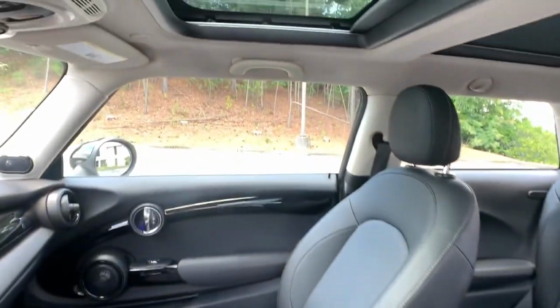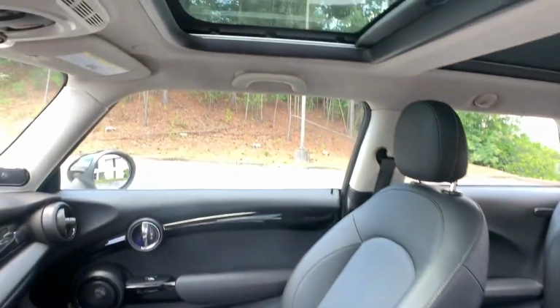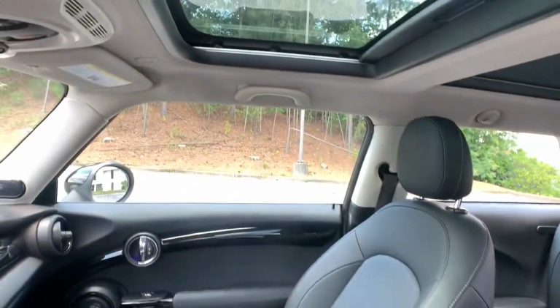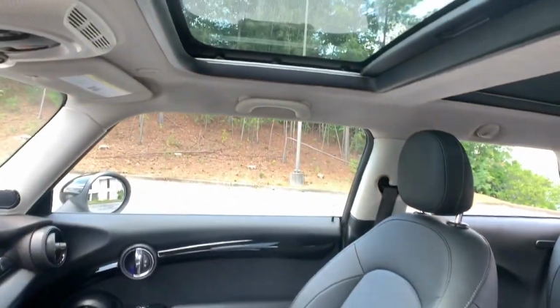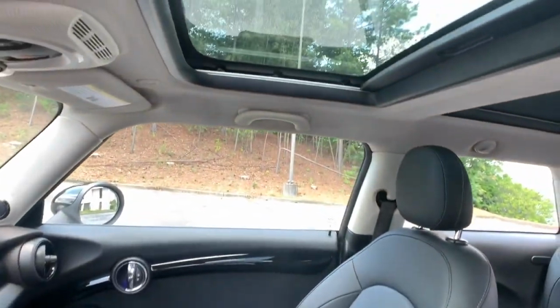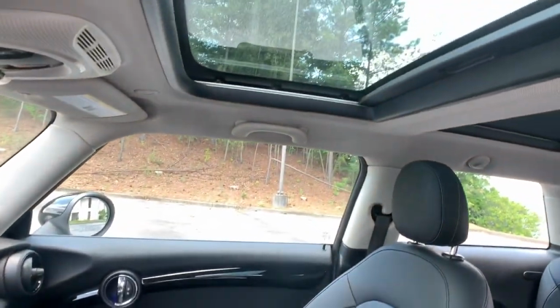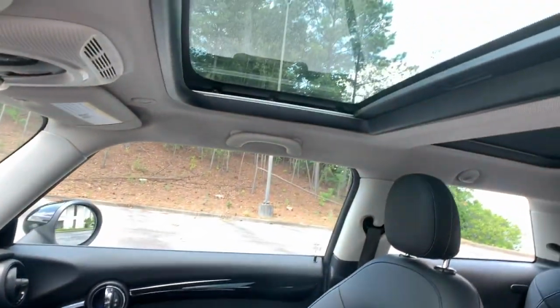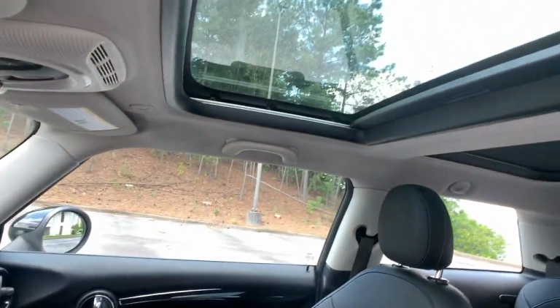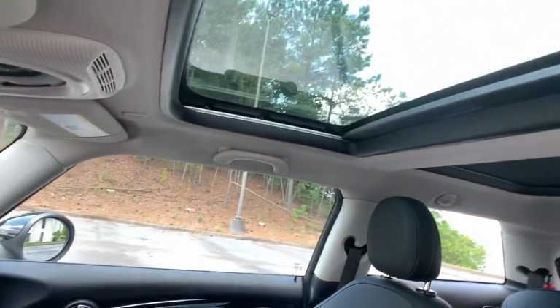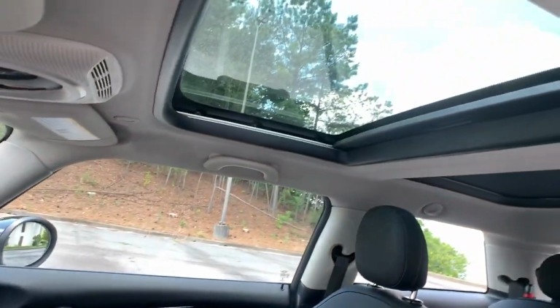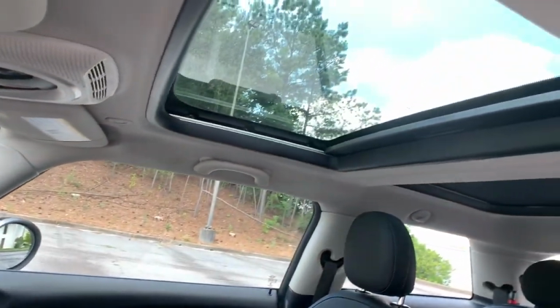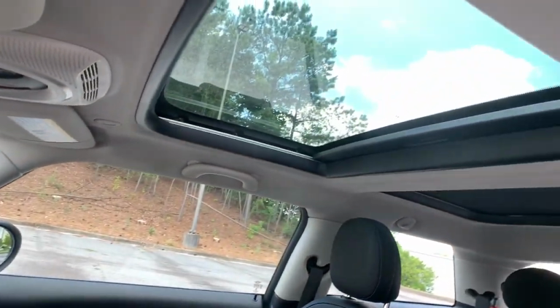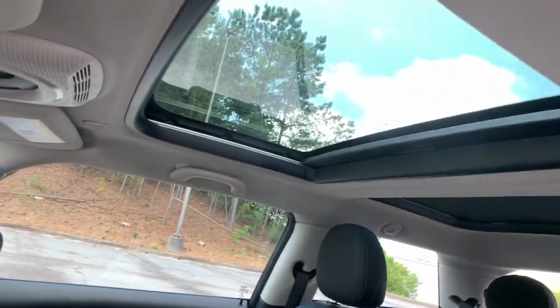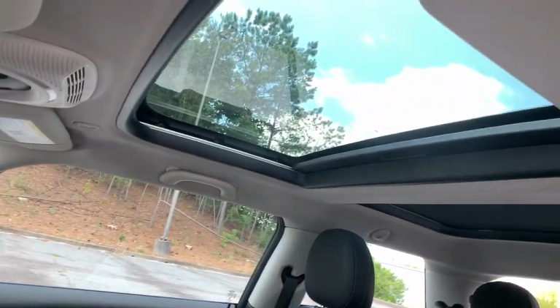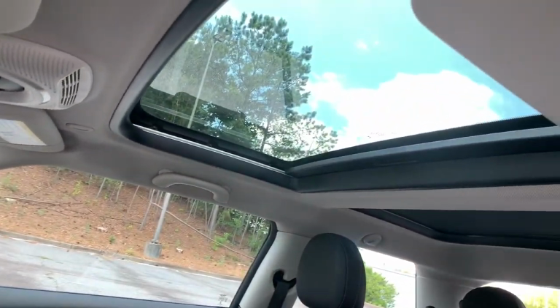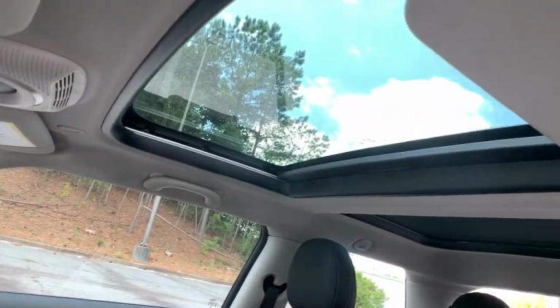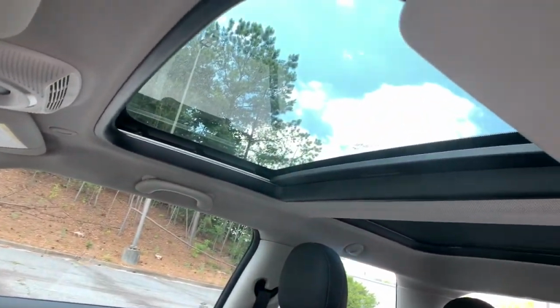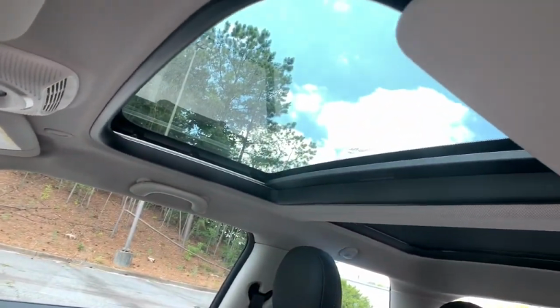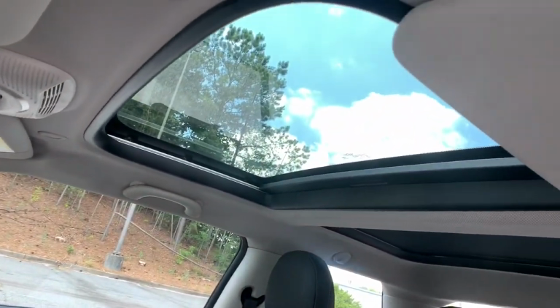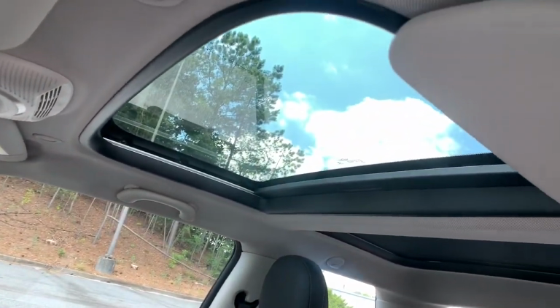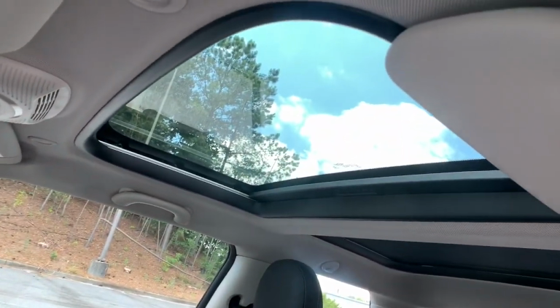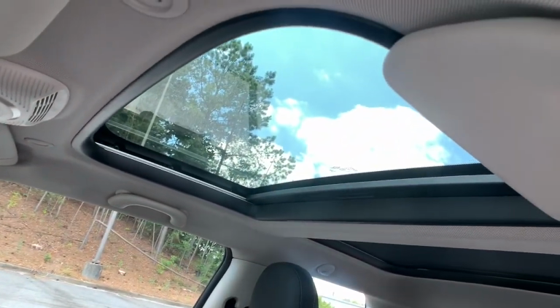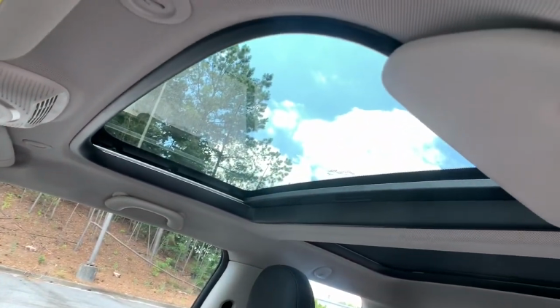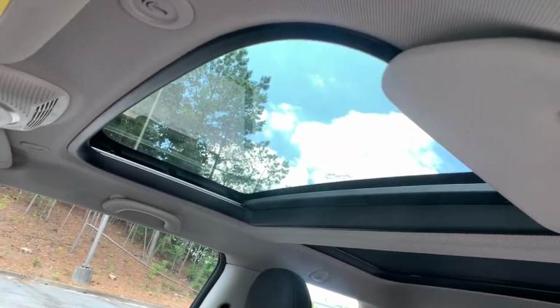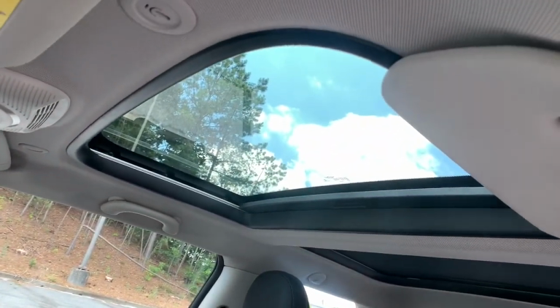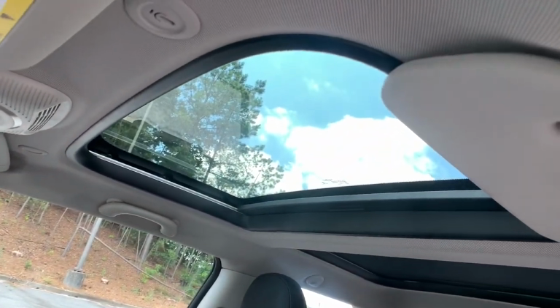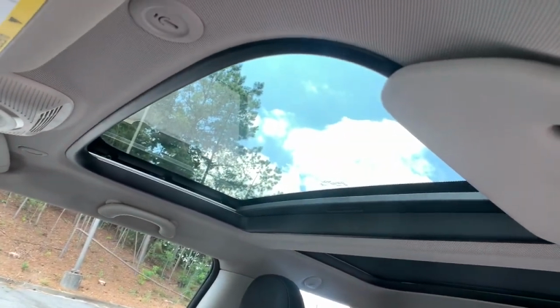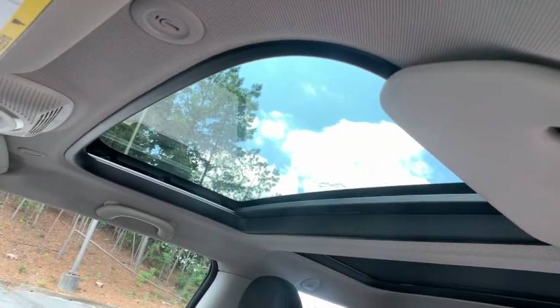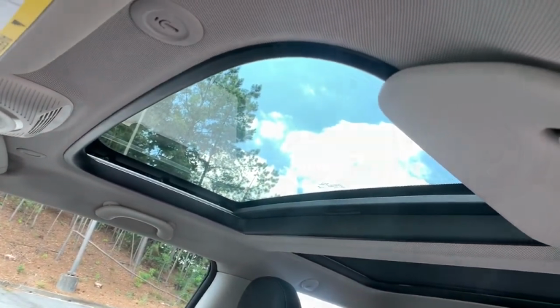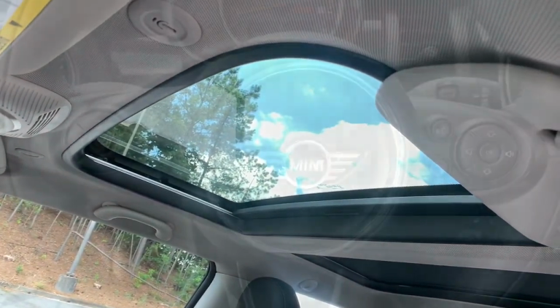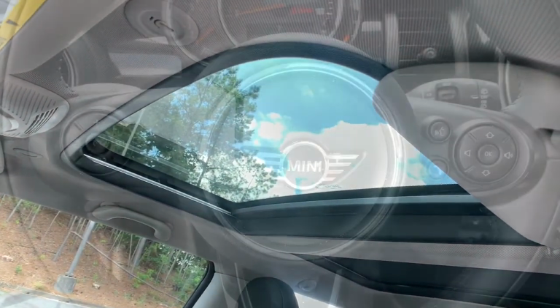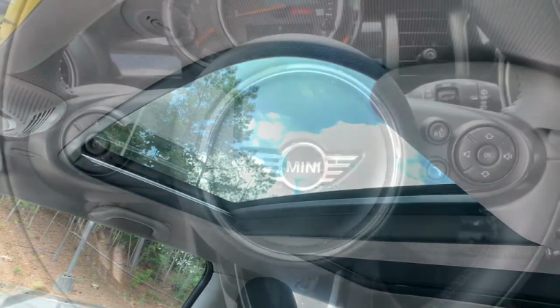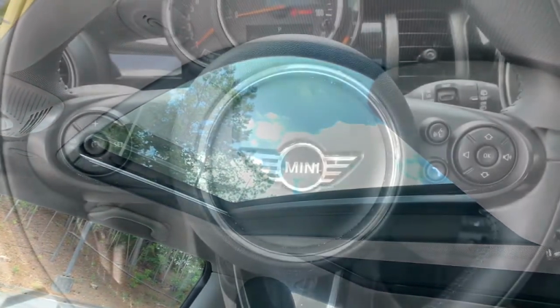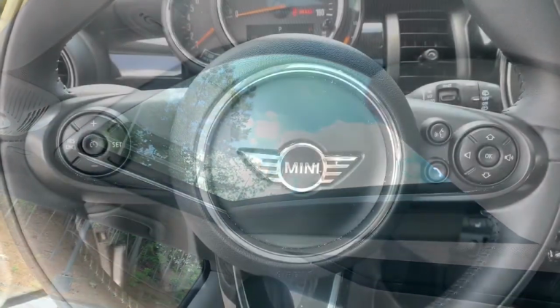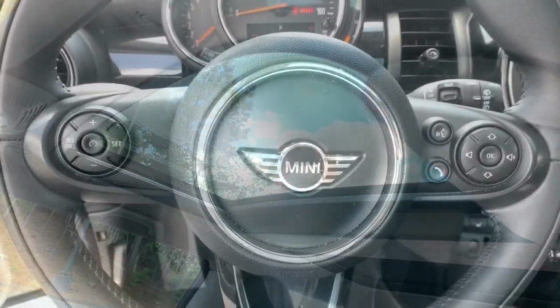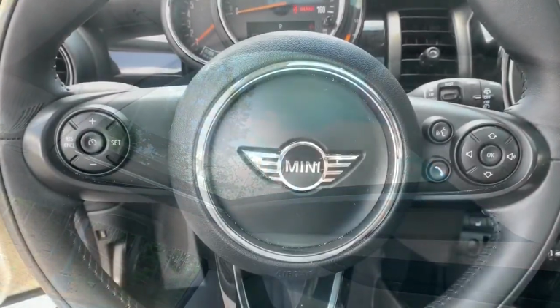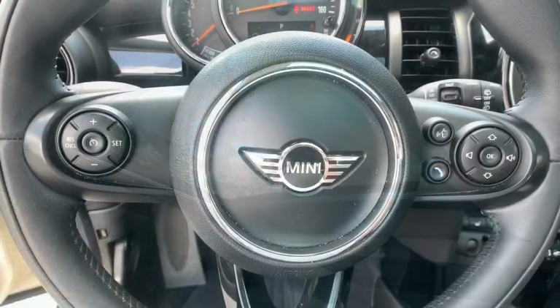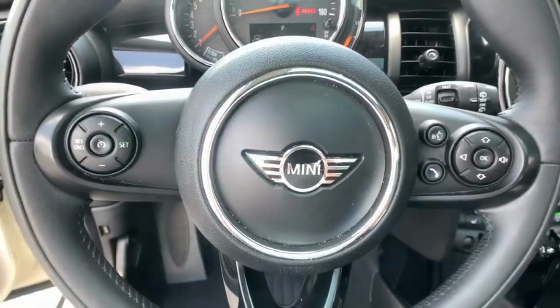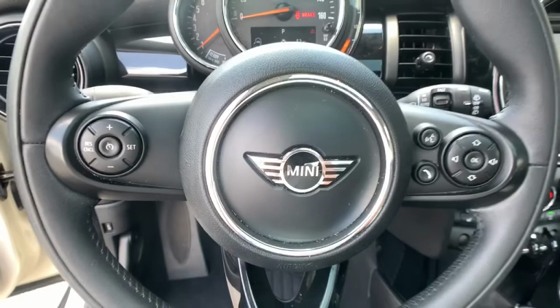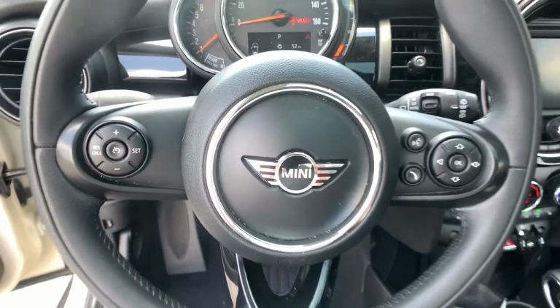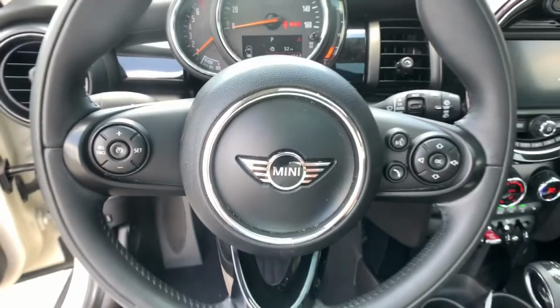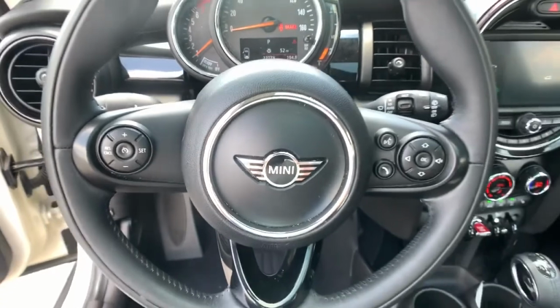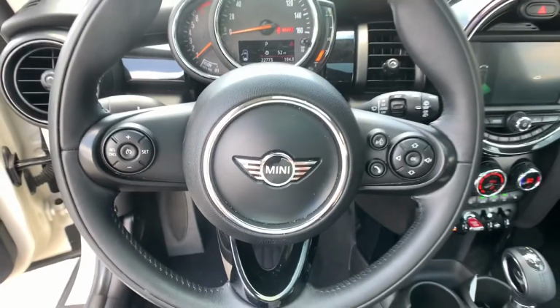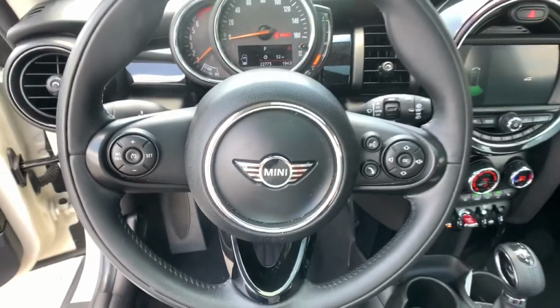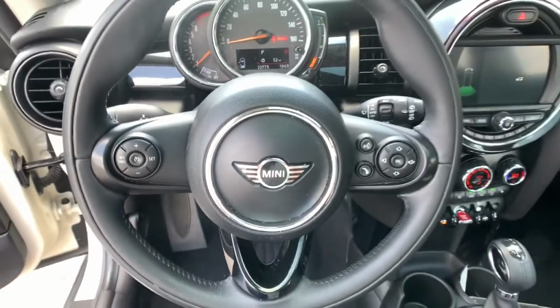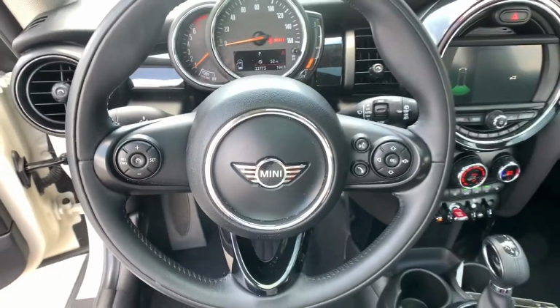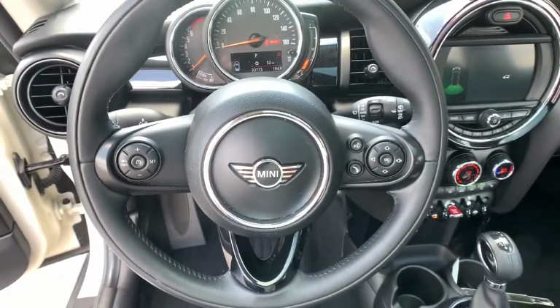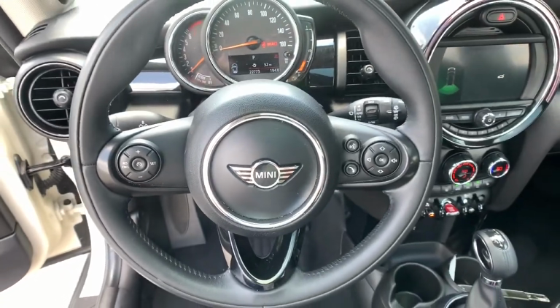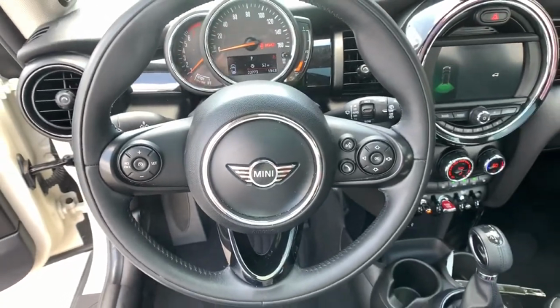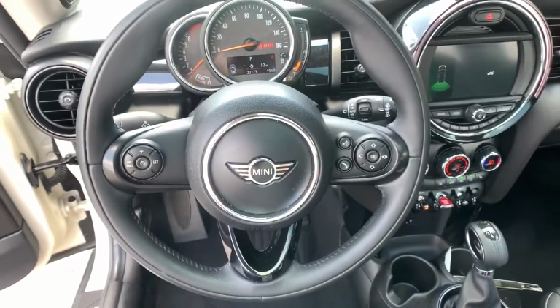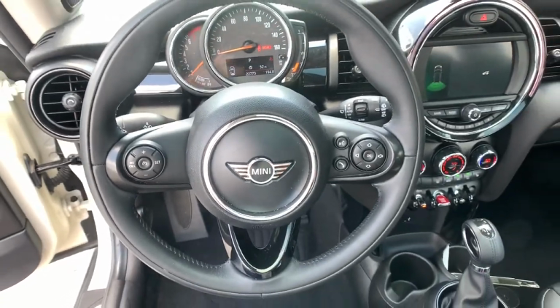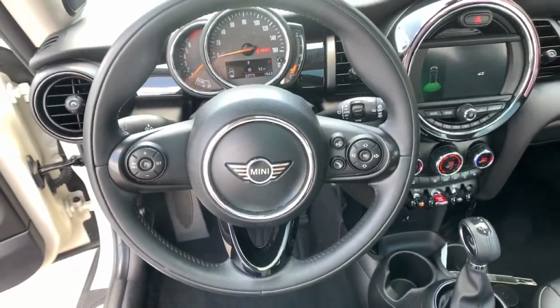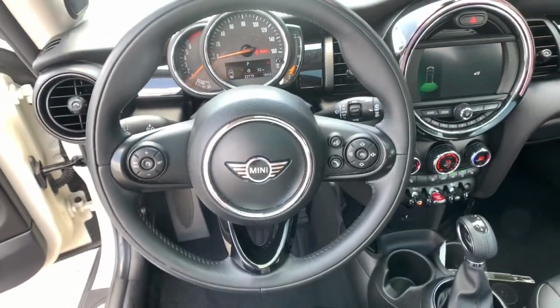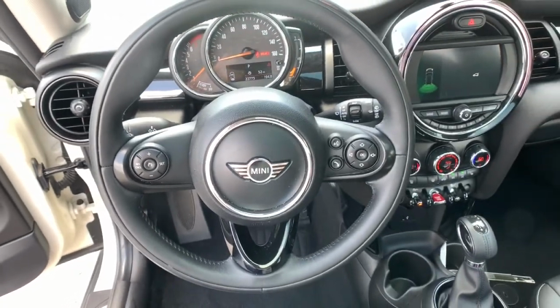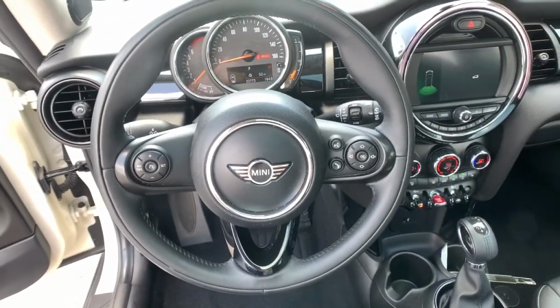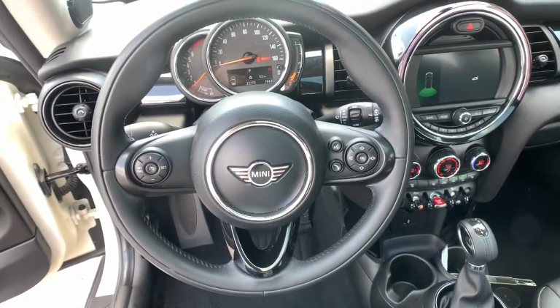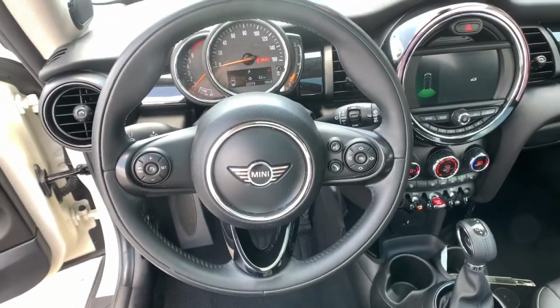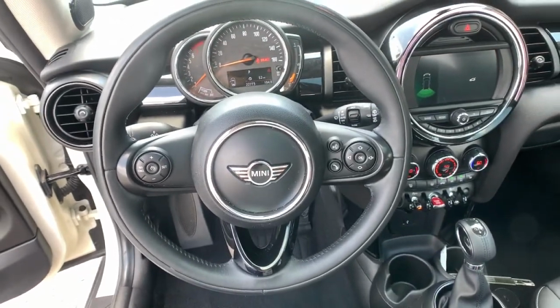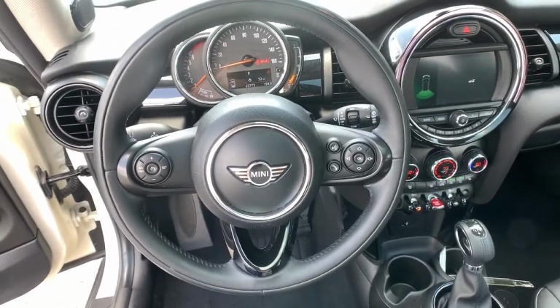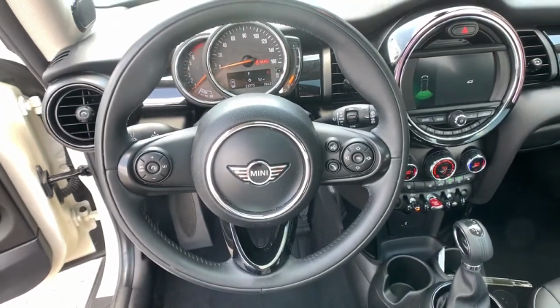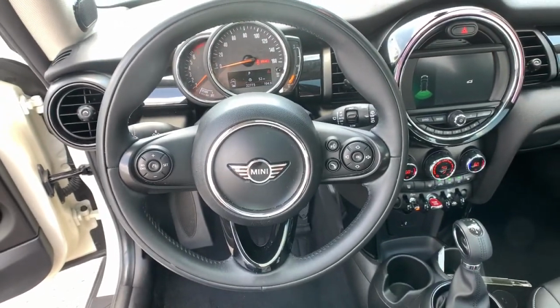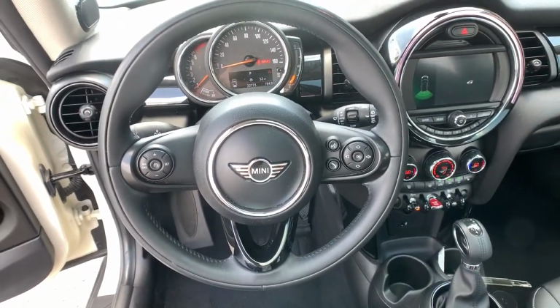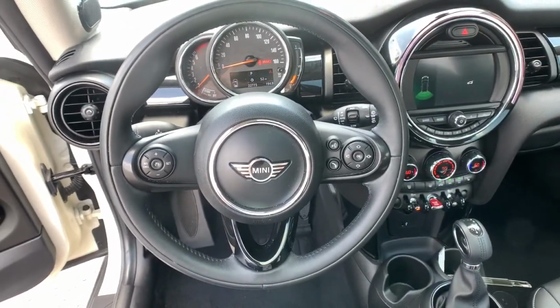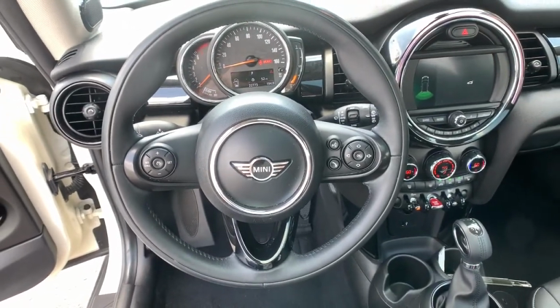Ignite your delight in this feisty Mini Cooper Hardtop. Come in for a test drive. Our team will make it the best part of your day.